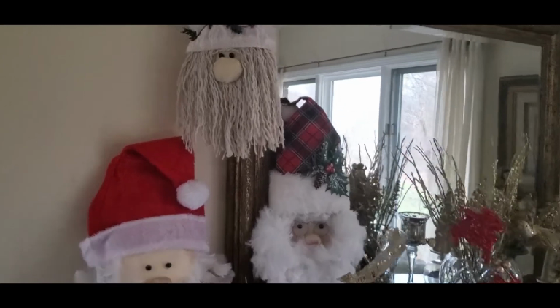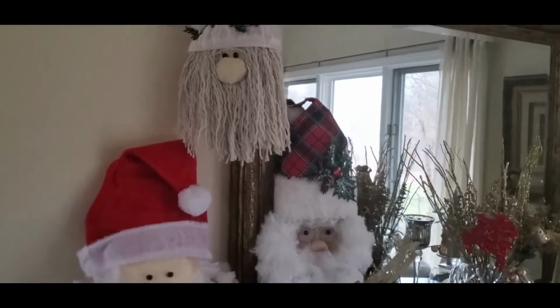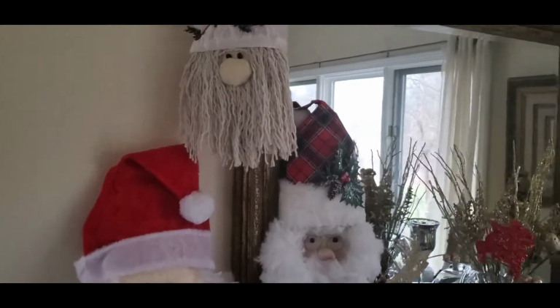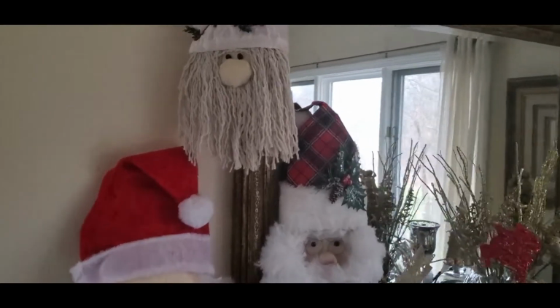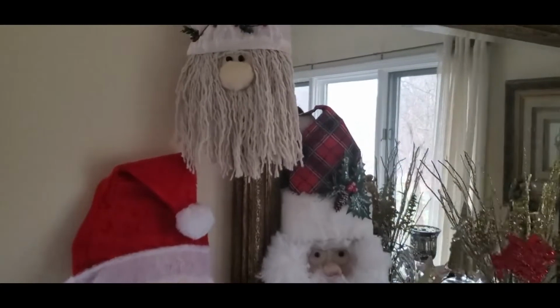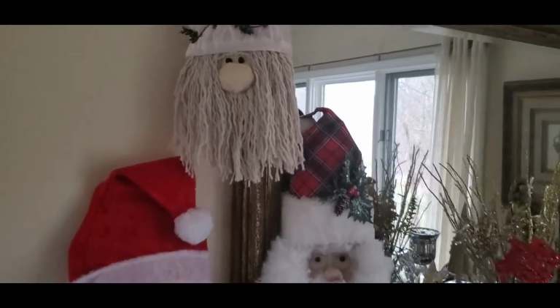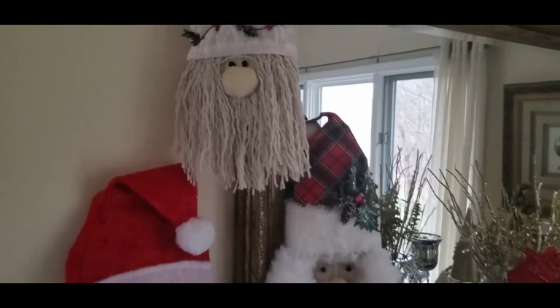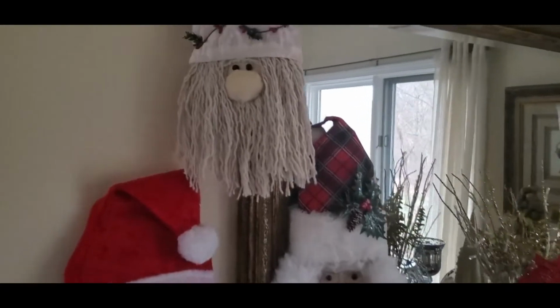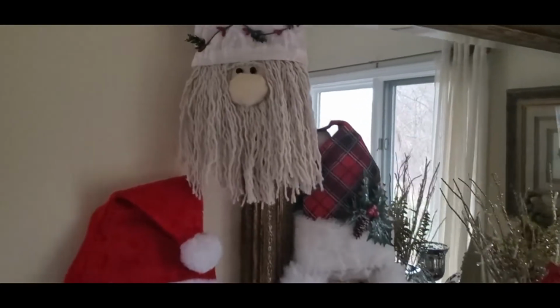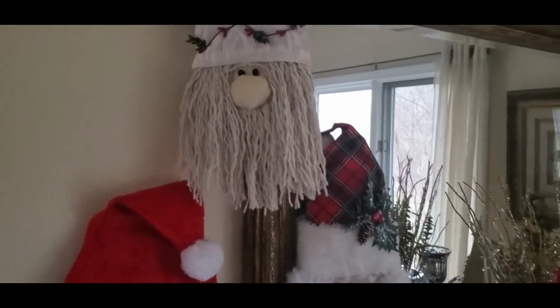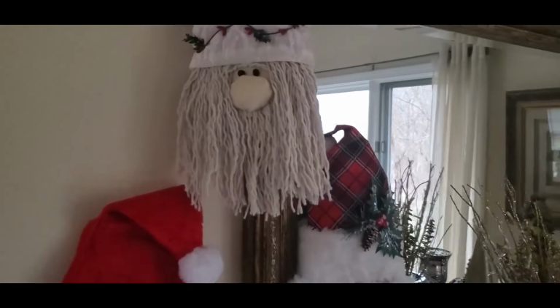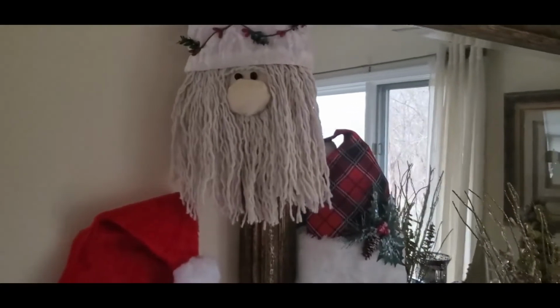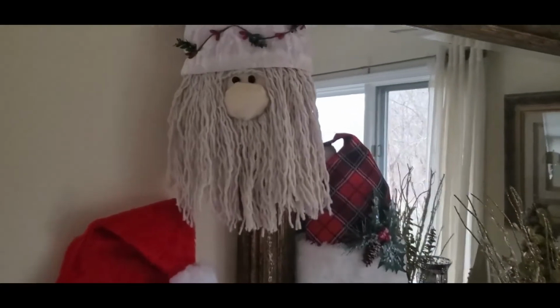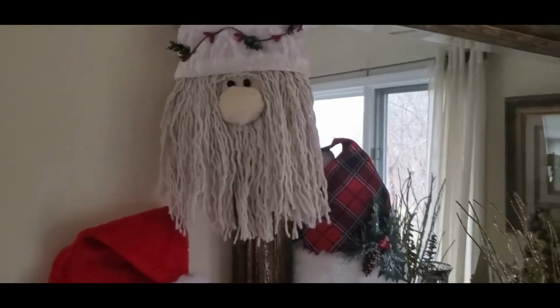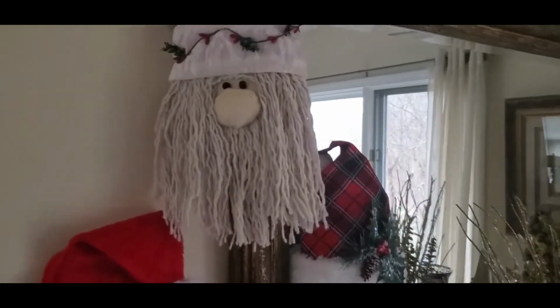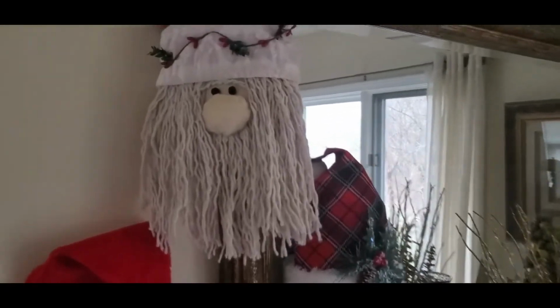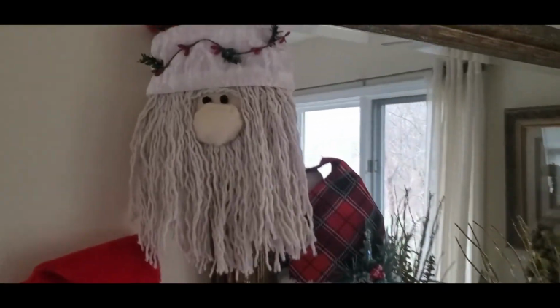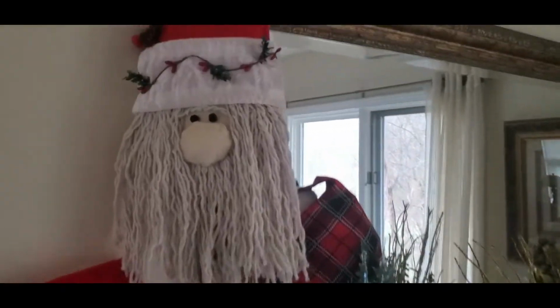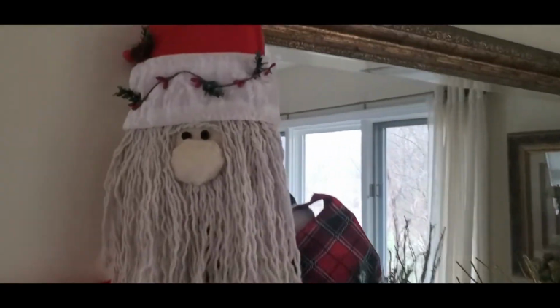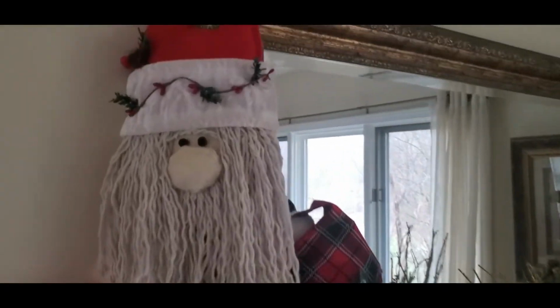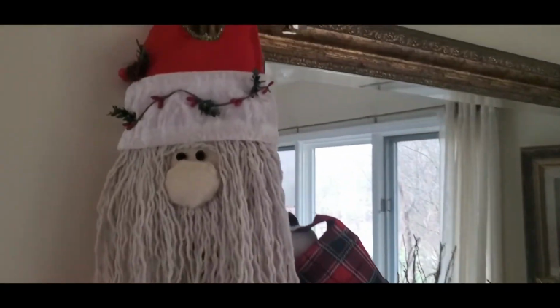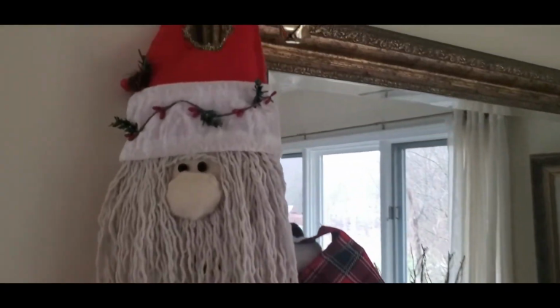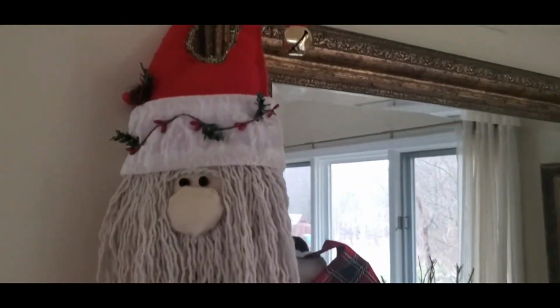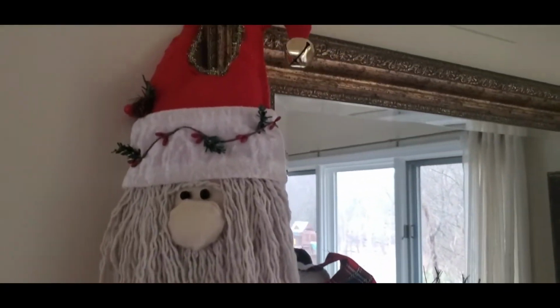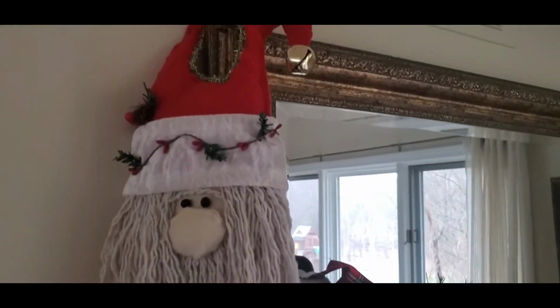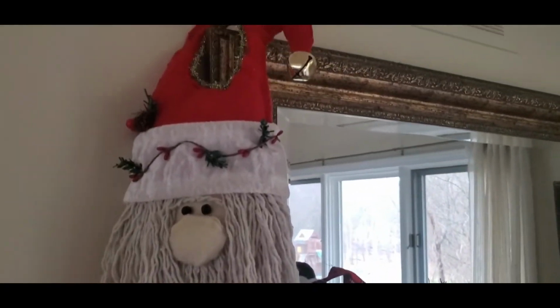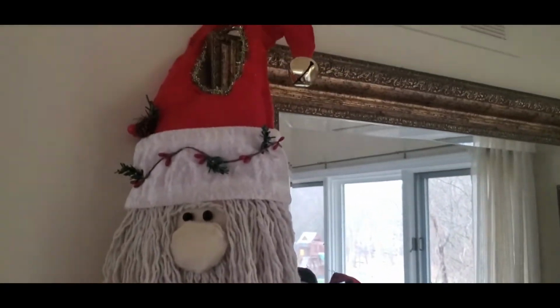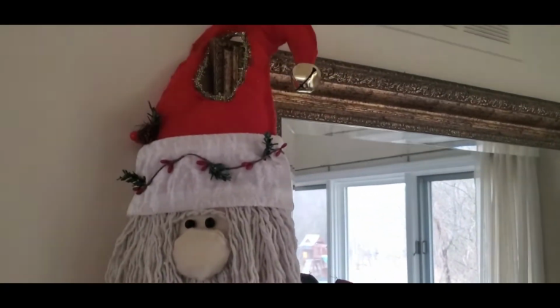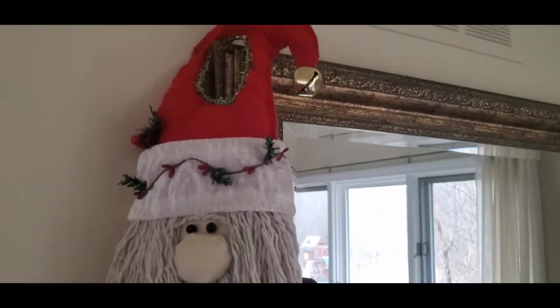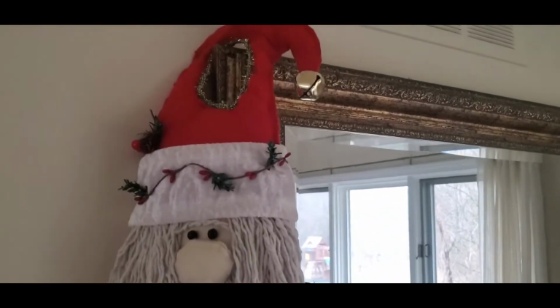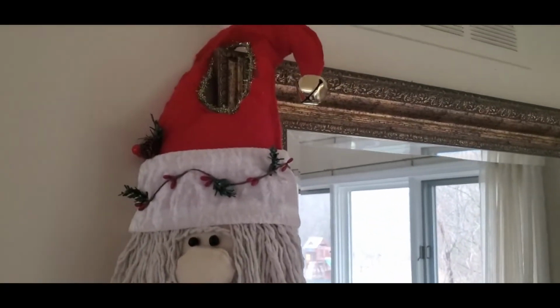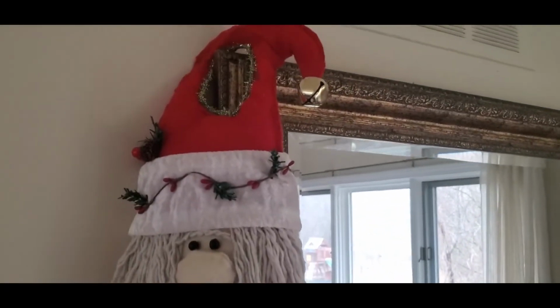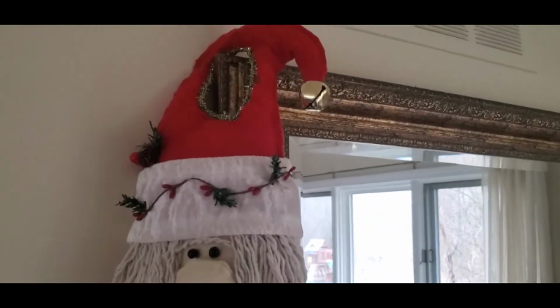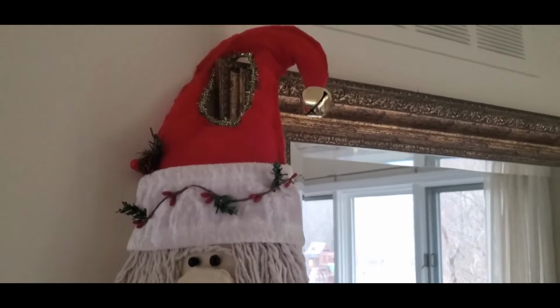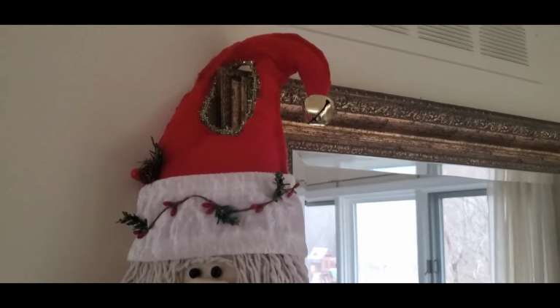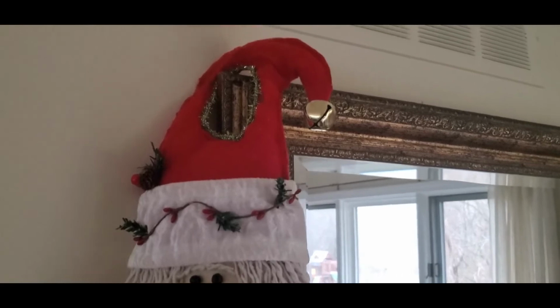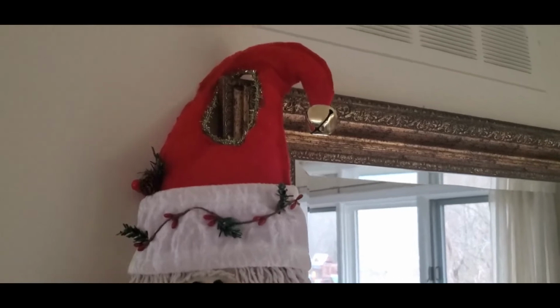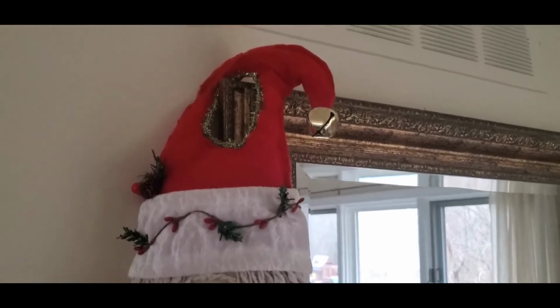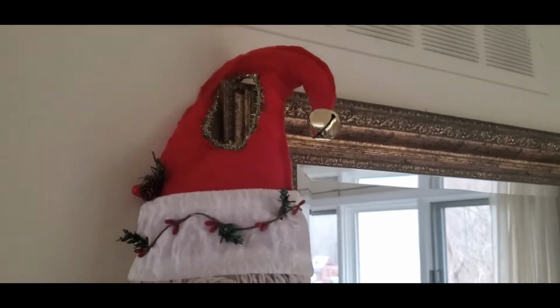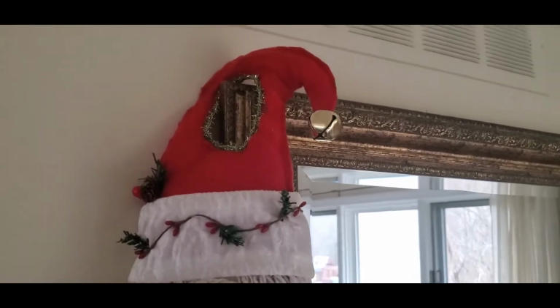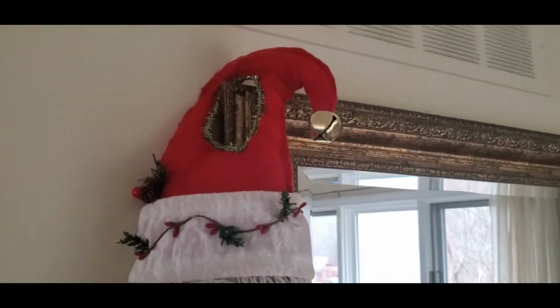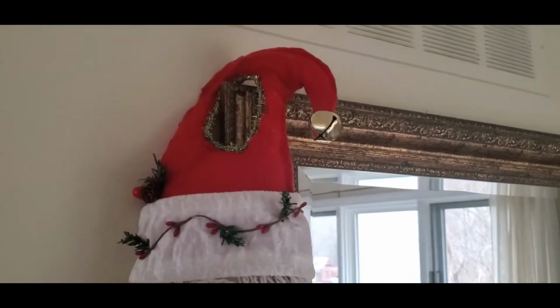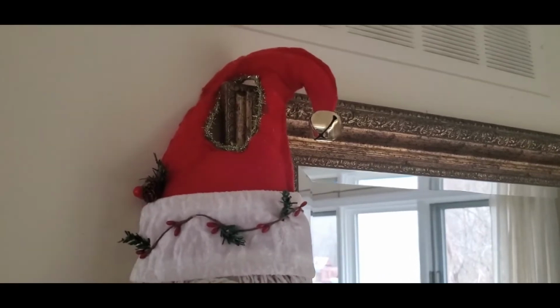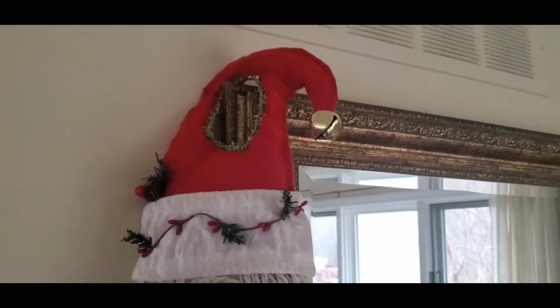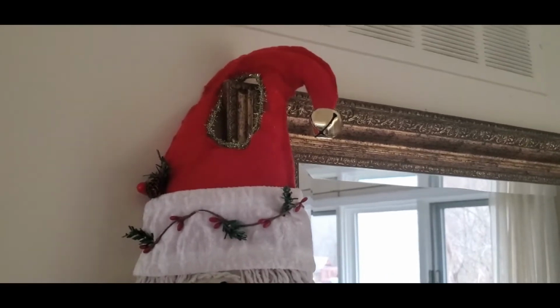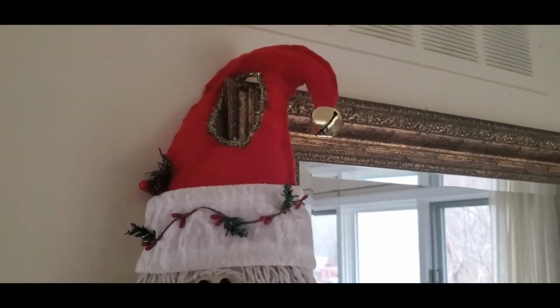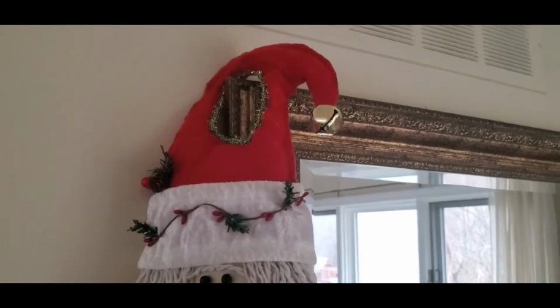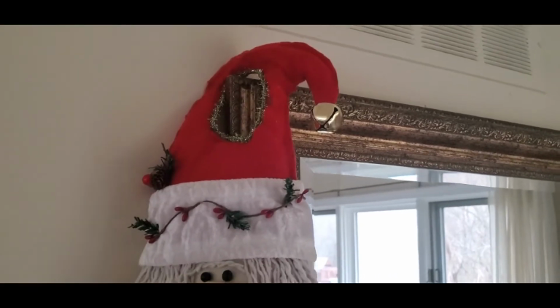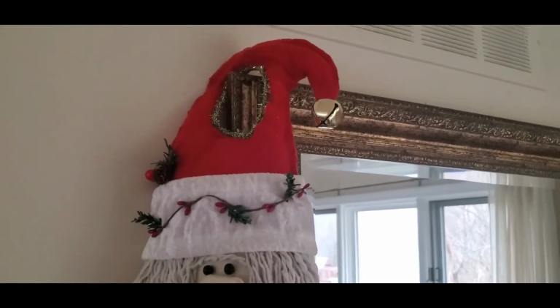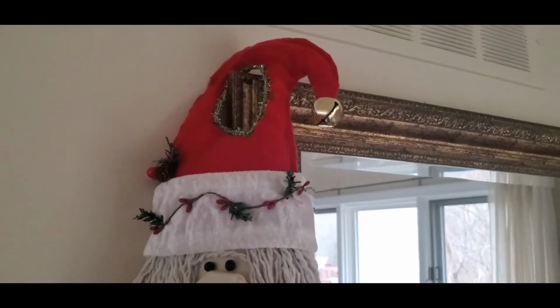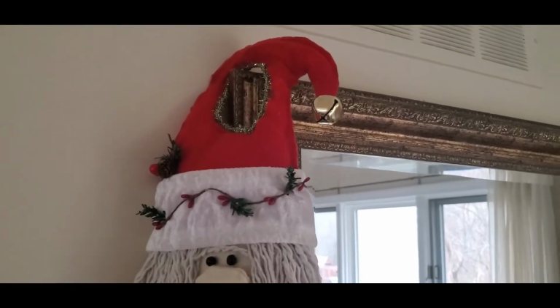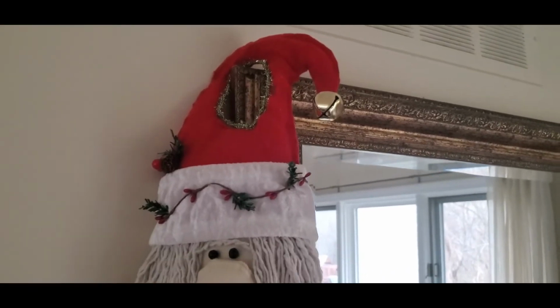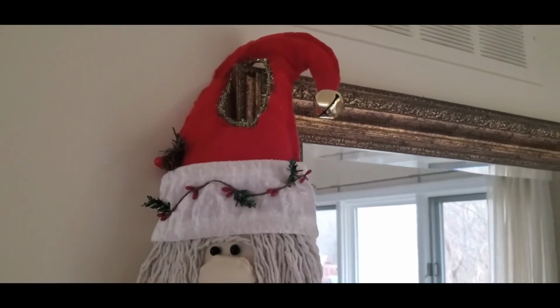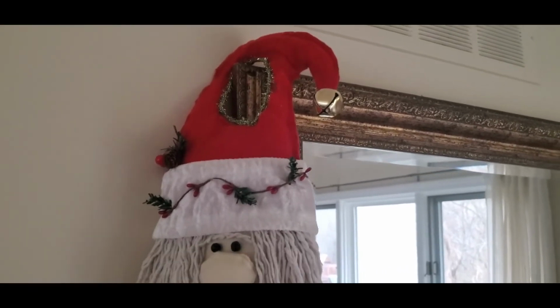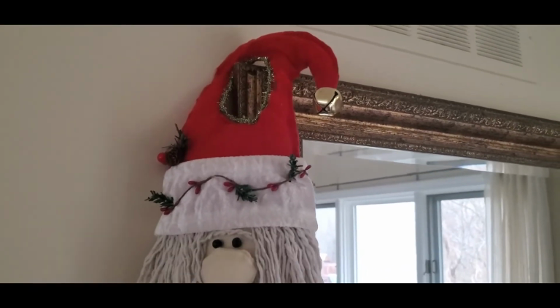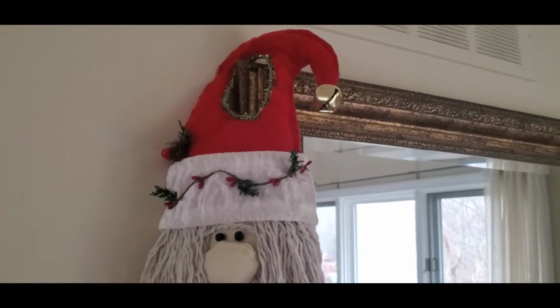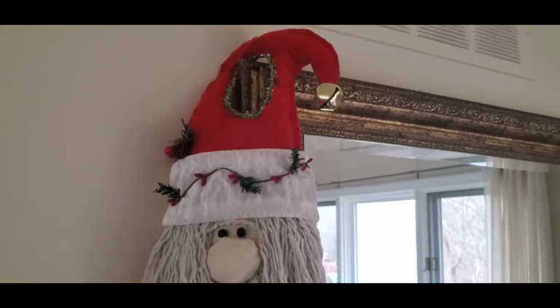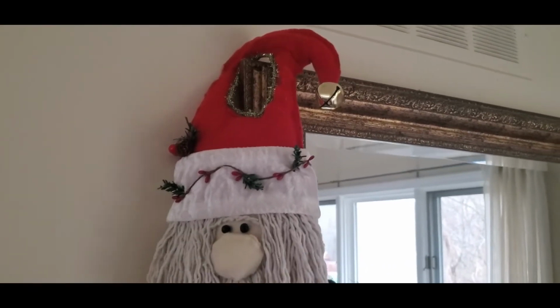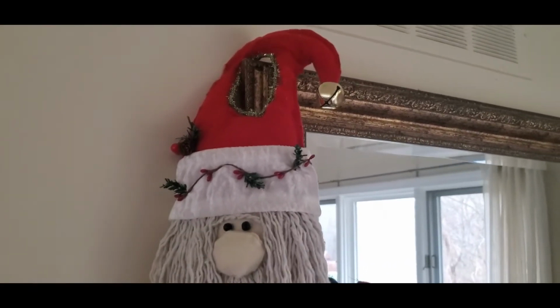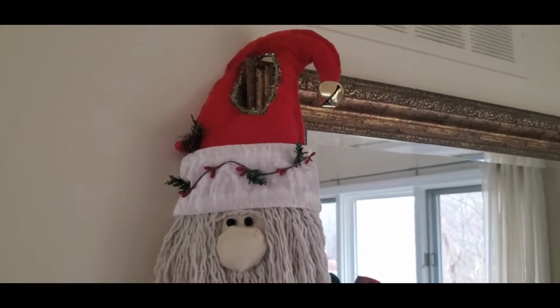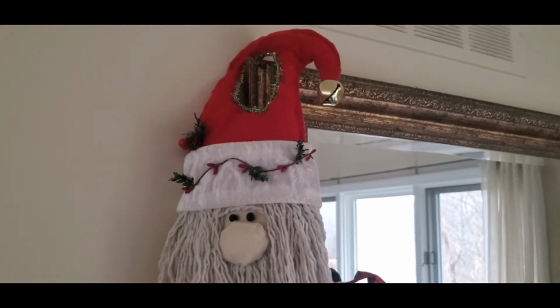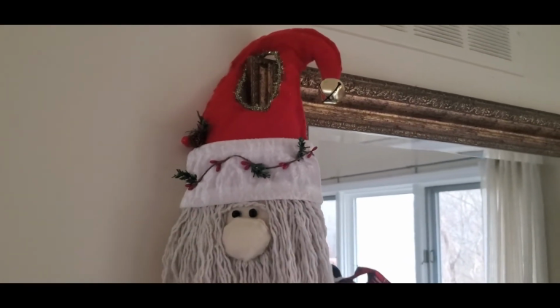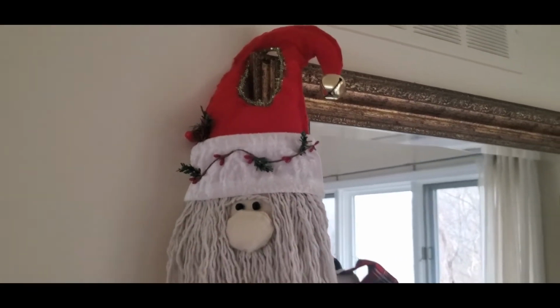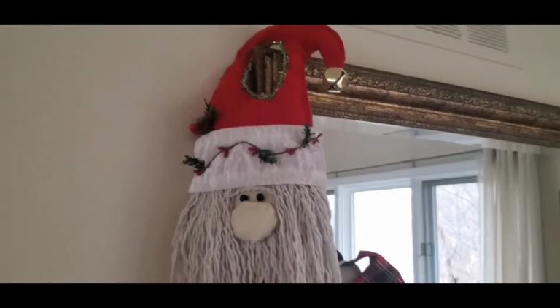Hi, I'm Cheryl. Welcome to my channel, Home Ridge Studio. Today I'm going to show you how to make Santa Claus three different ways.